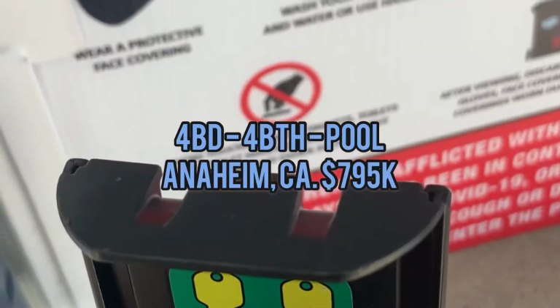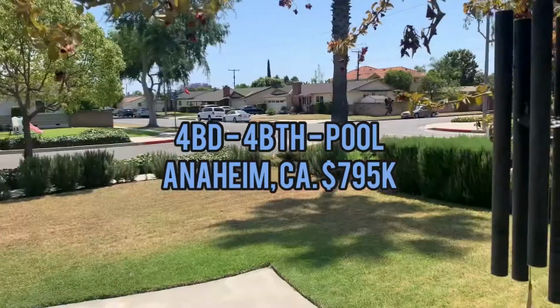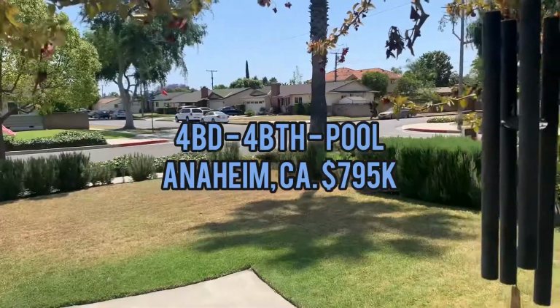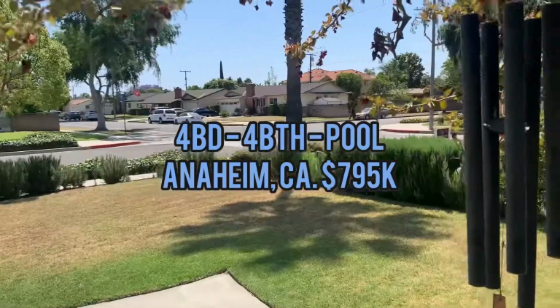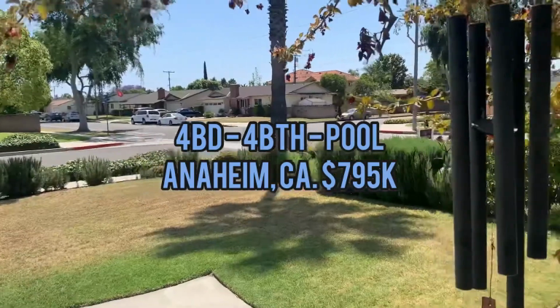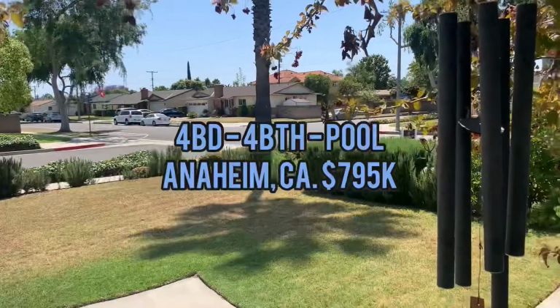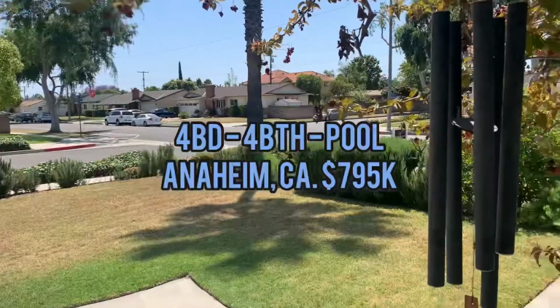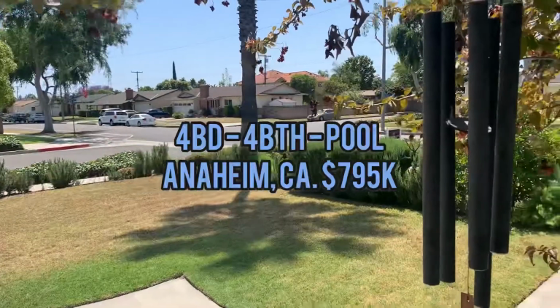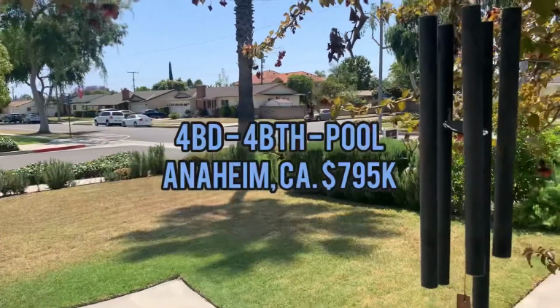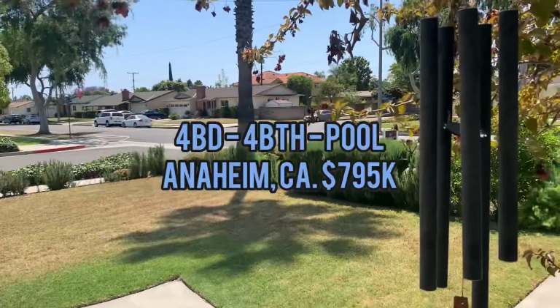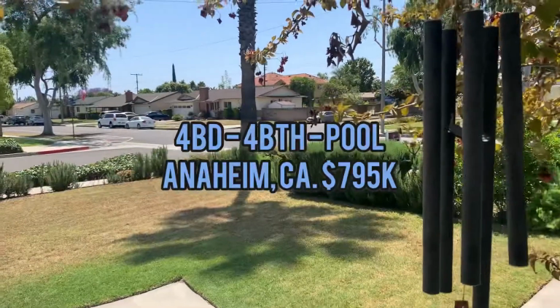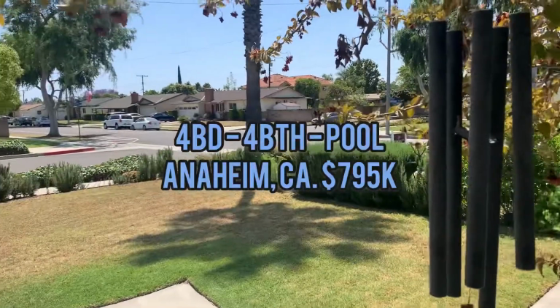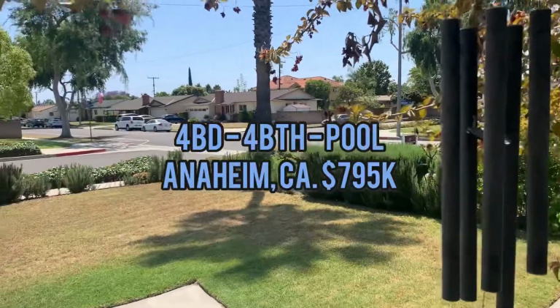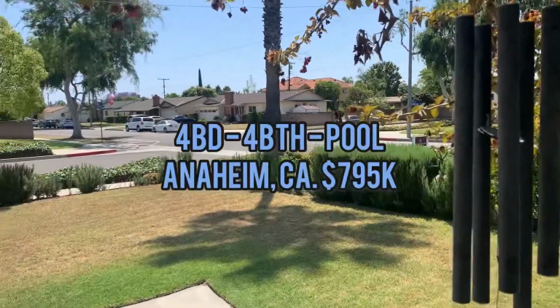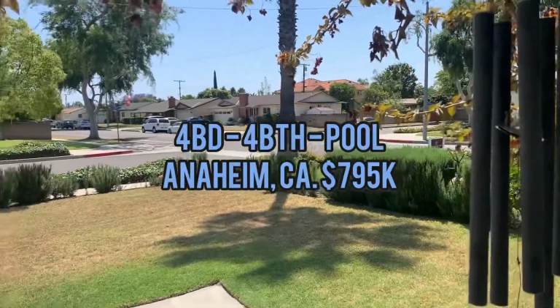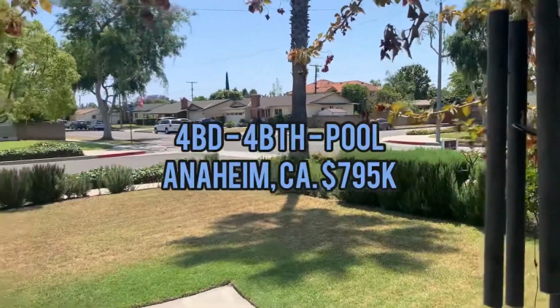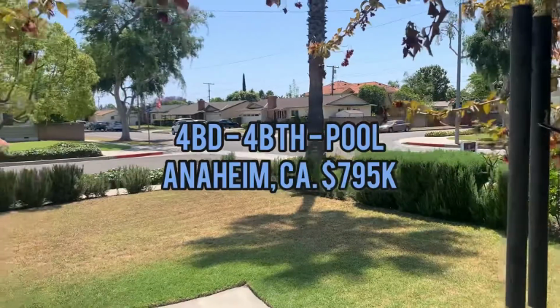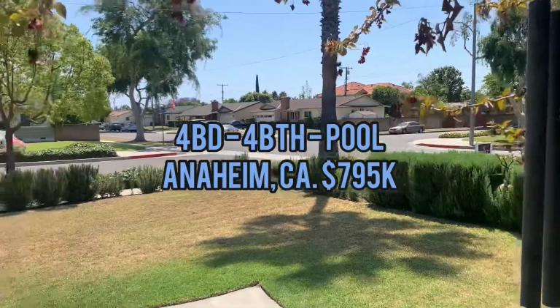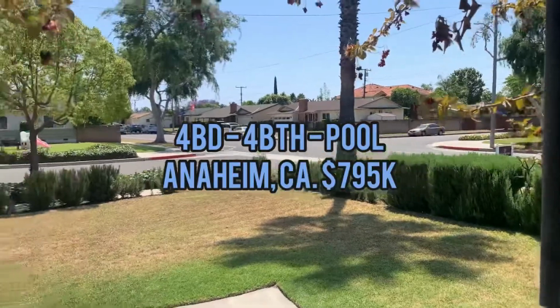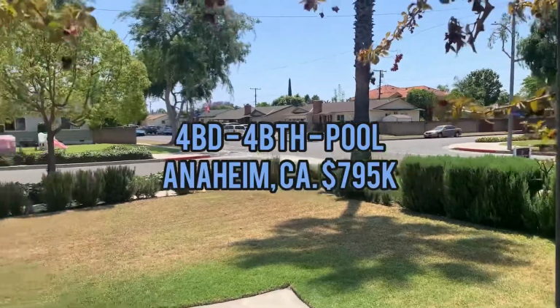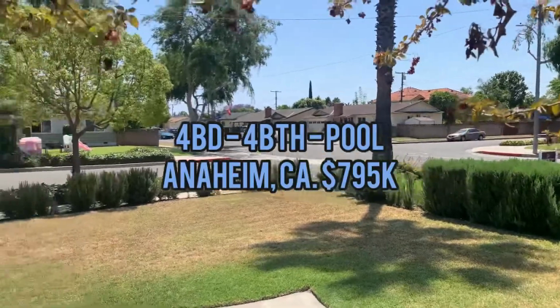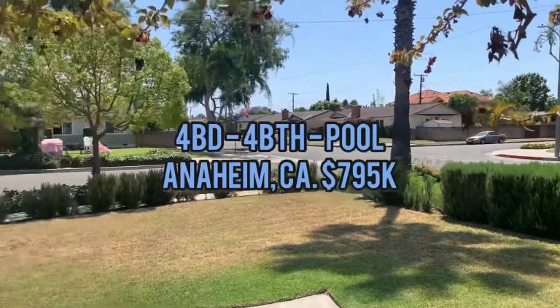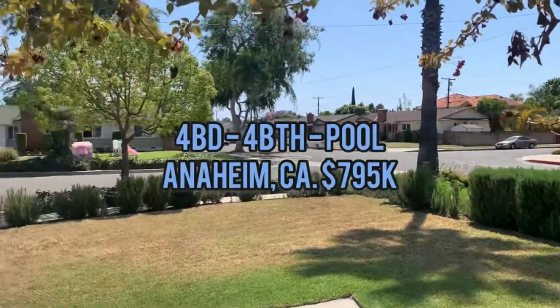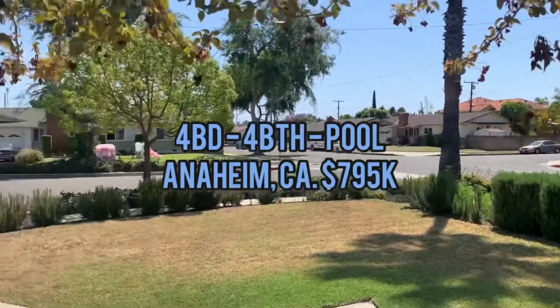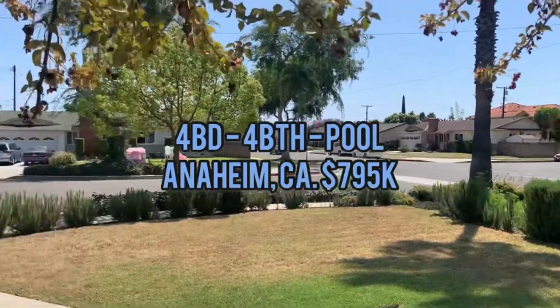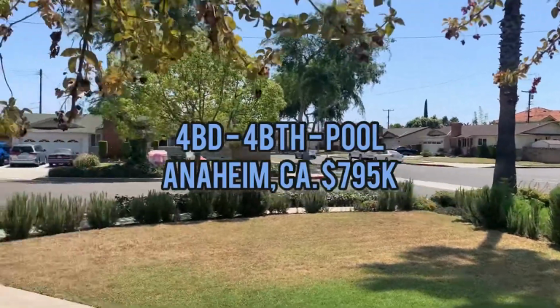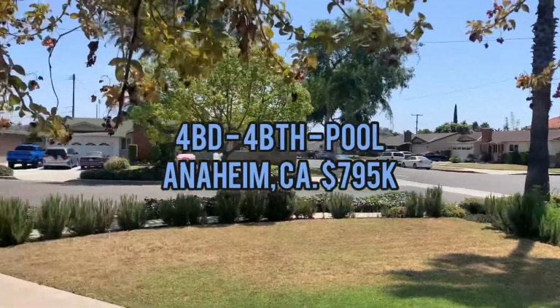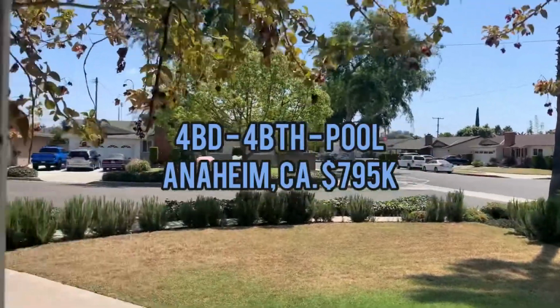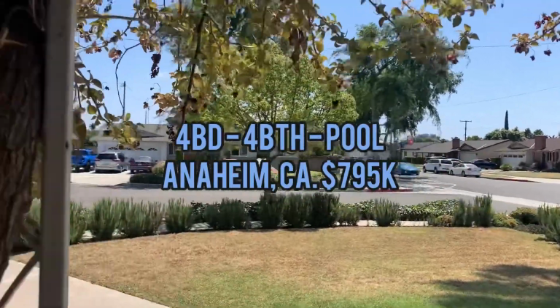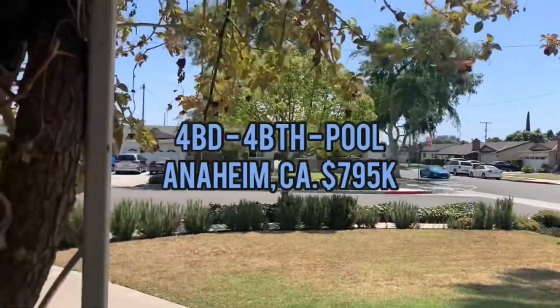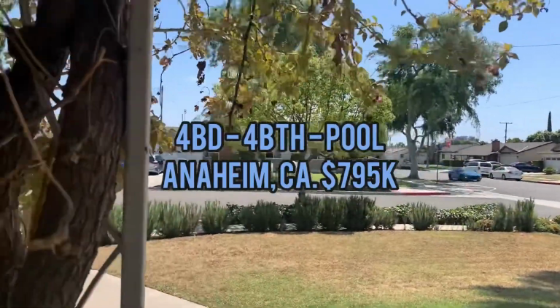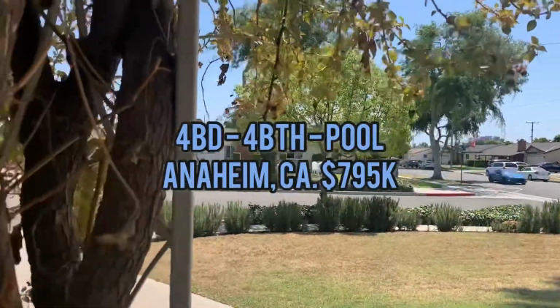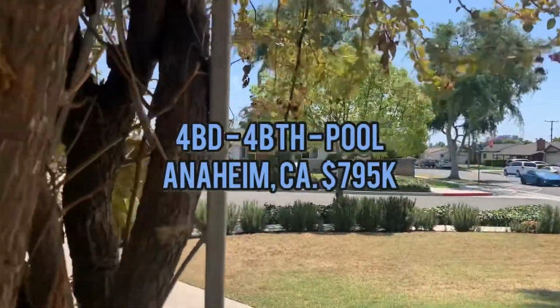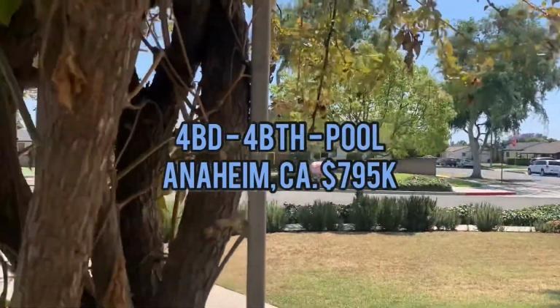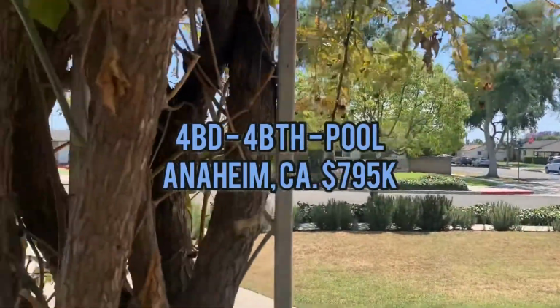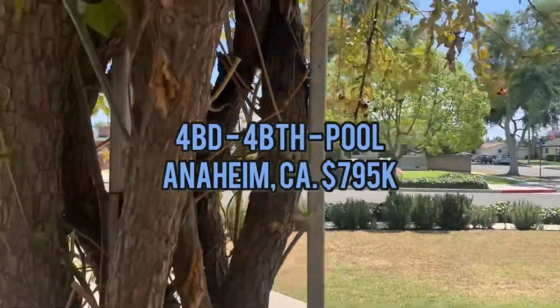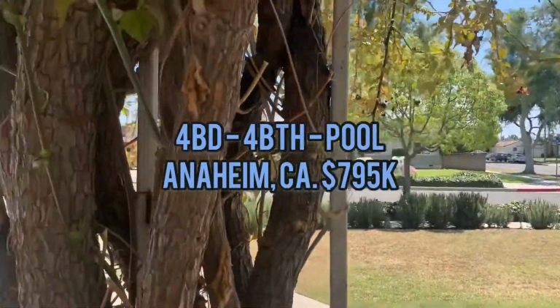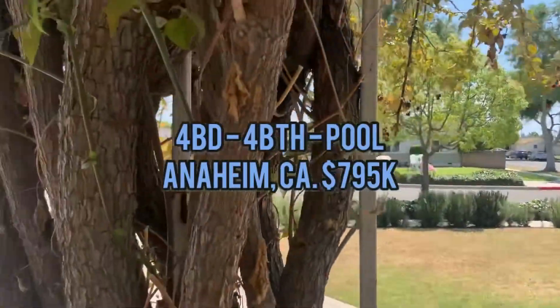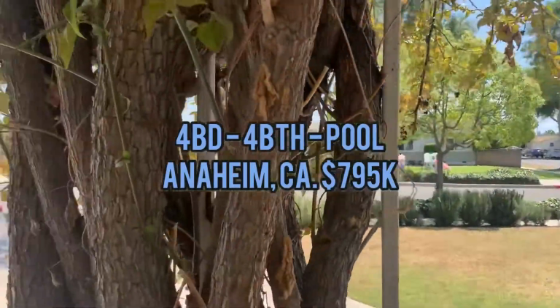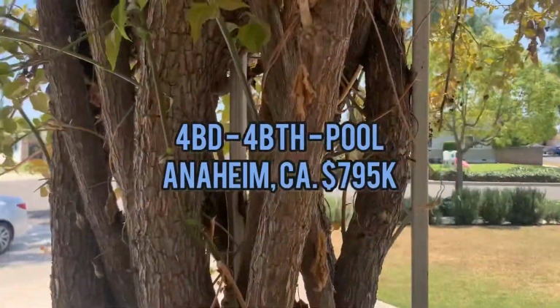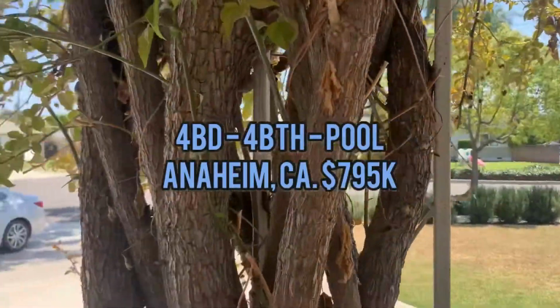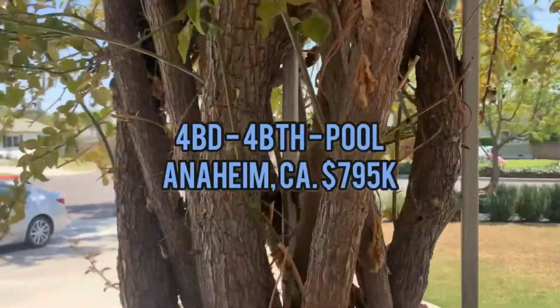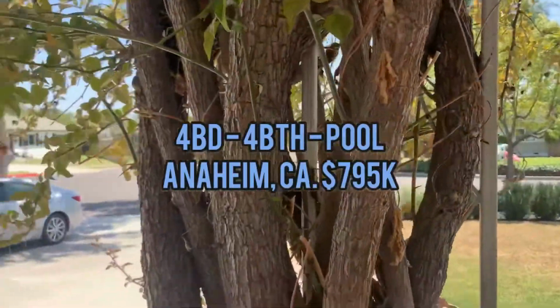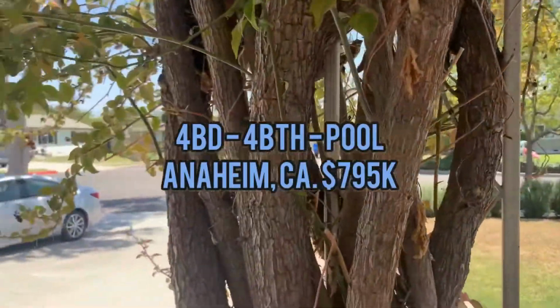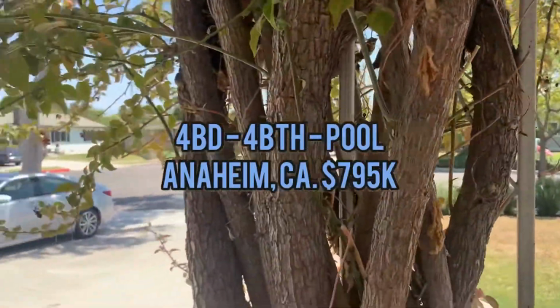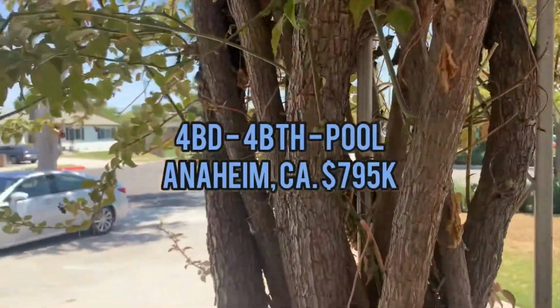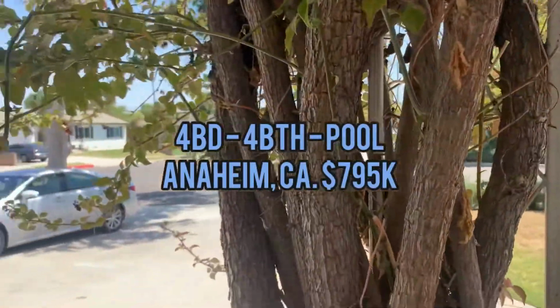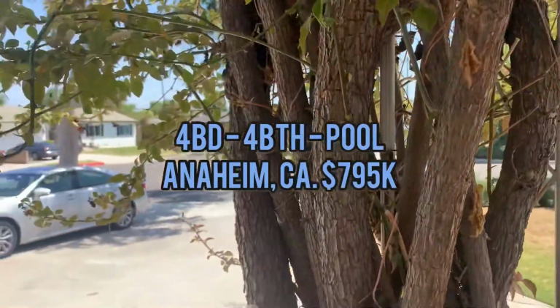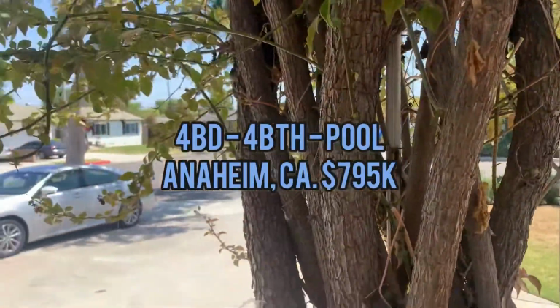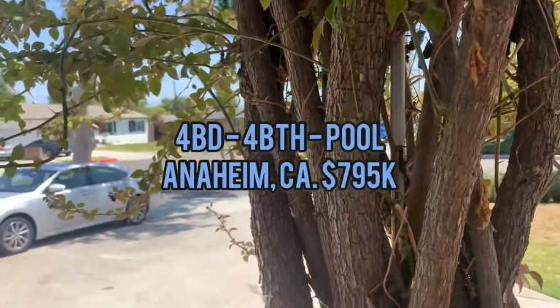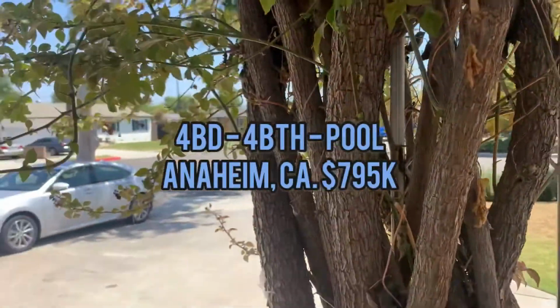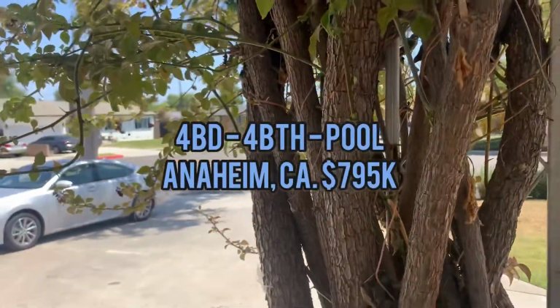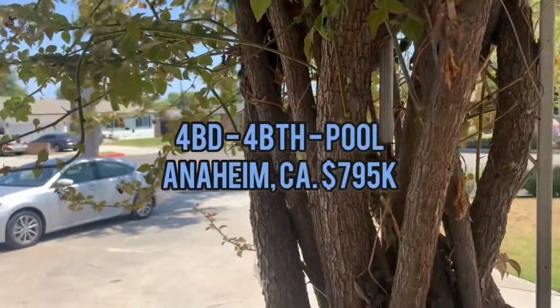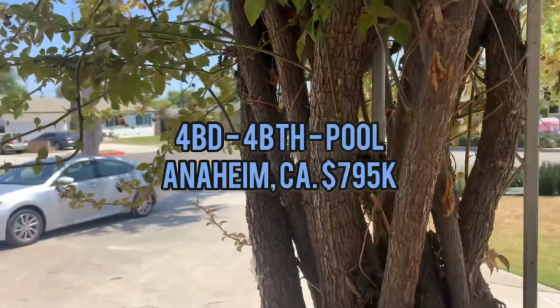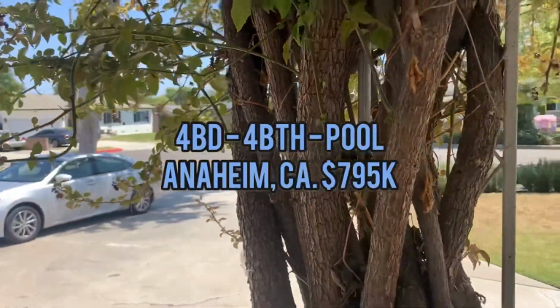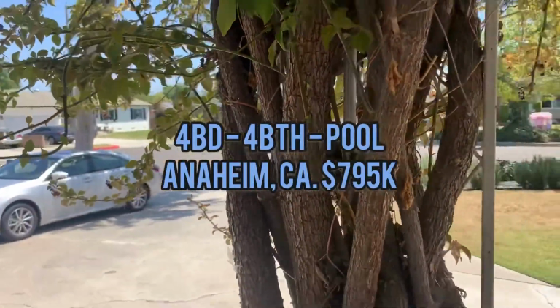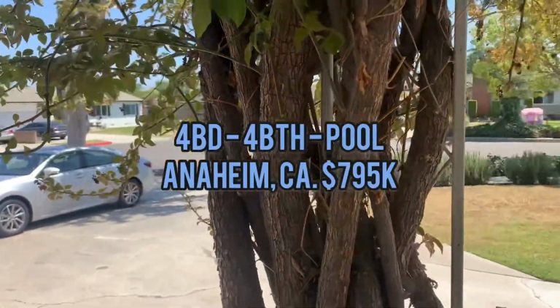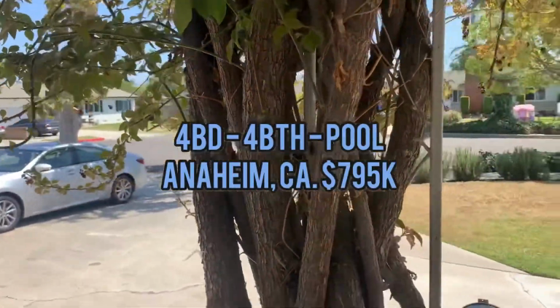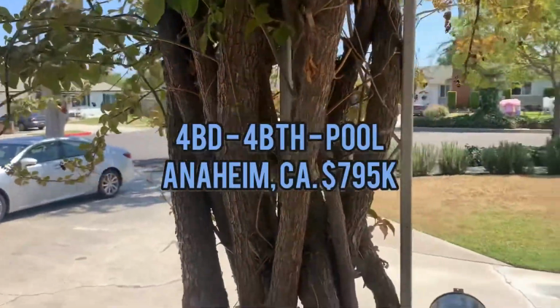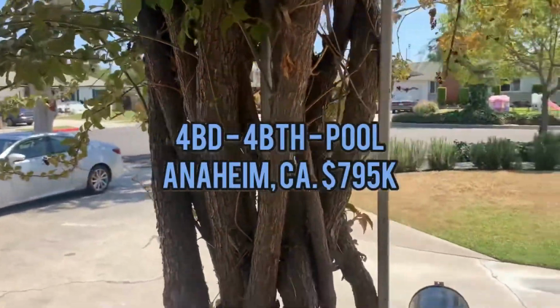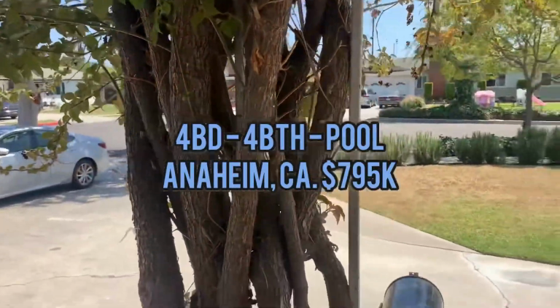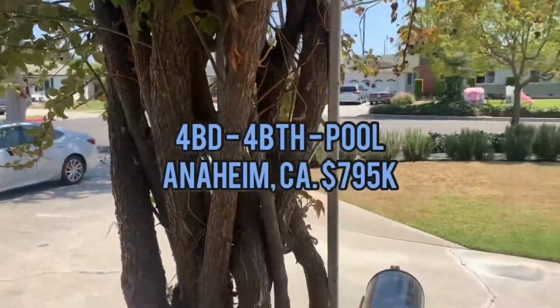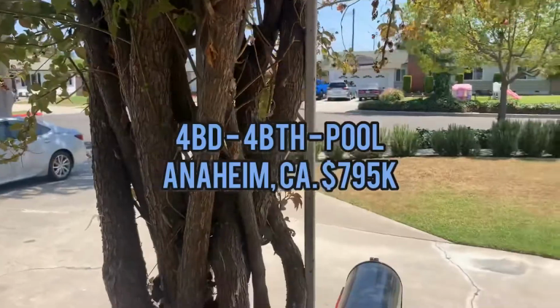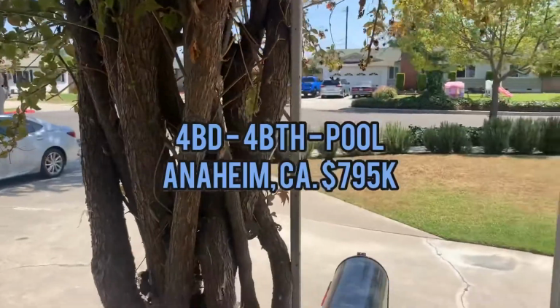Let's take a look at the pavement here. It's a nice little cul-de-sac, corner lot. Let's check it out.